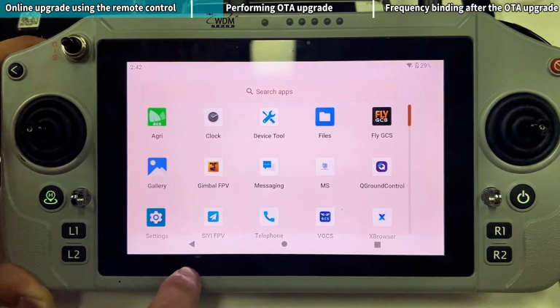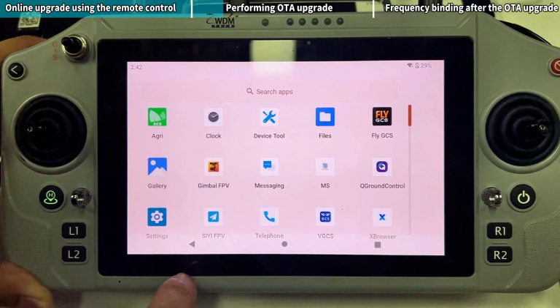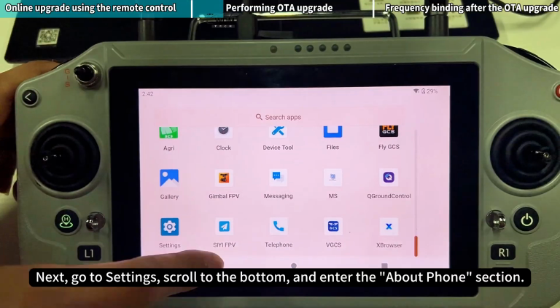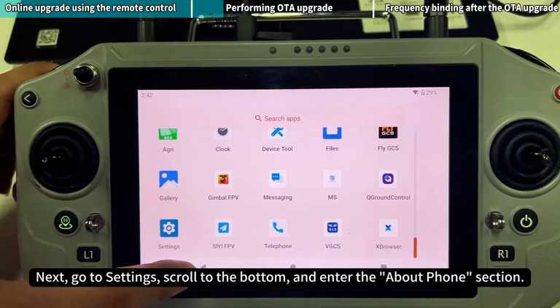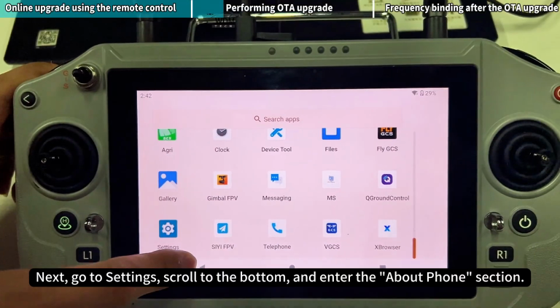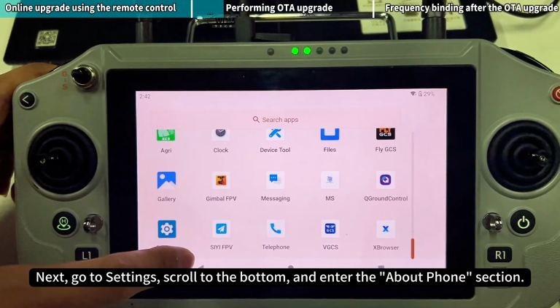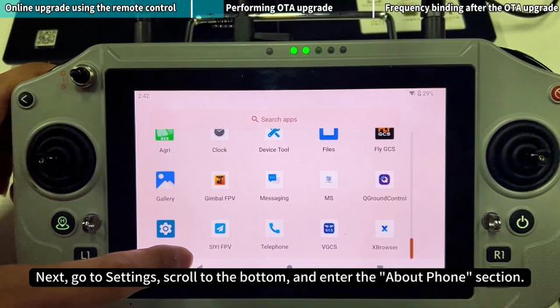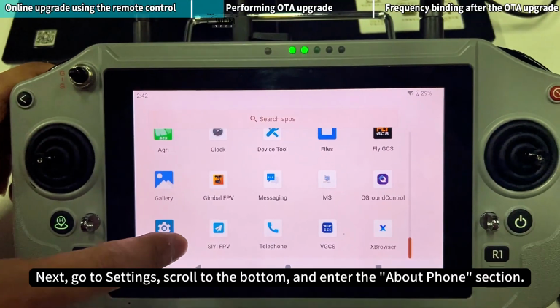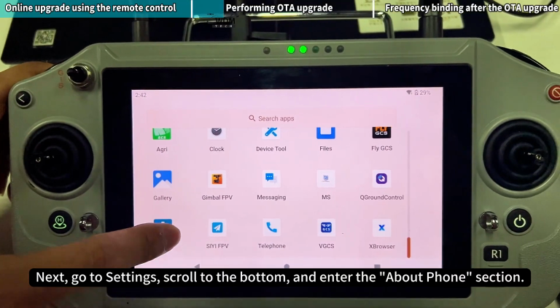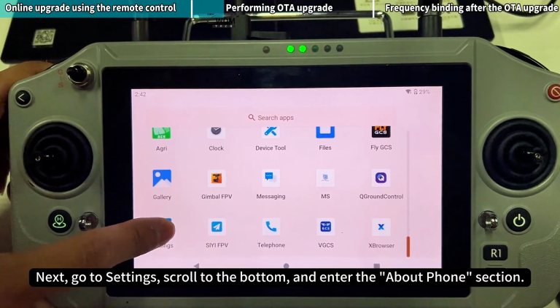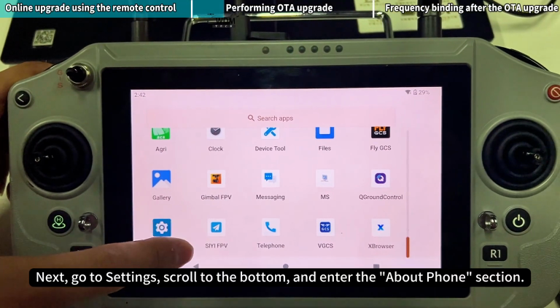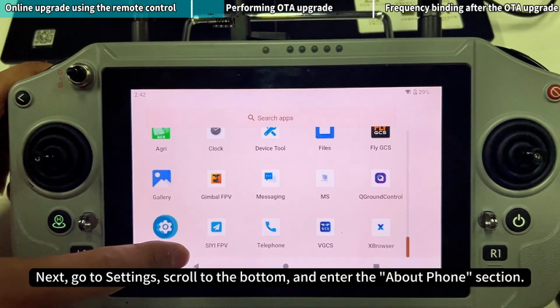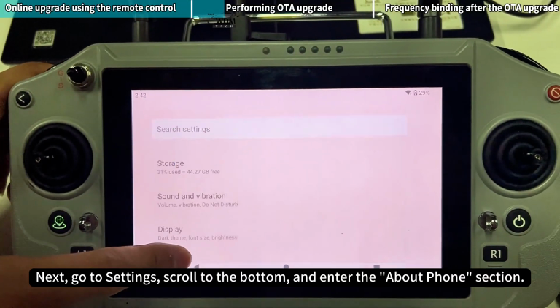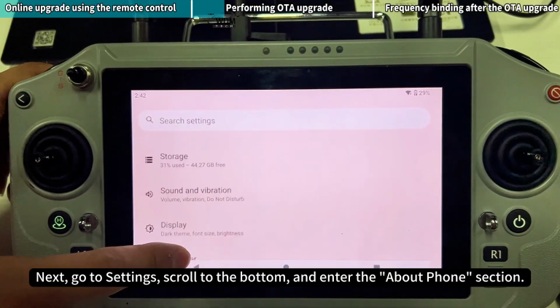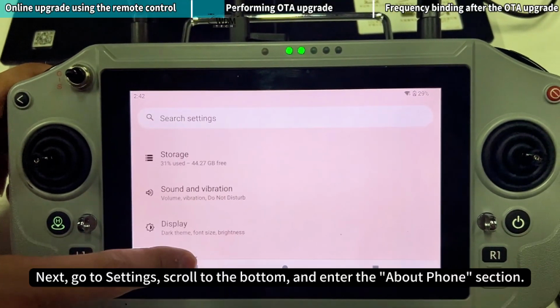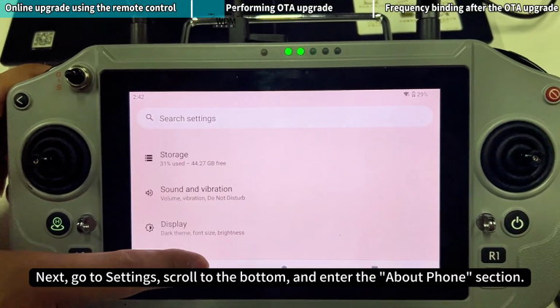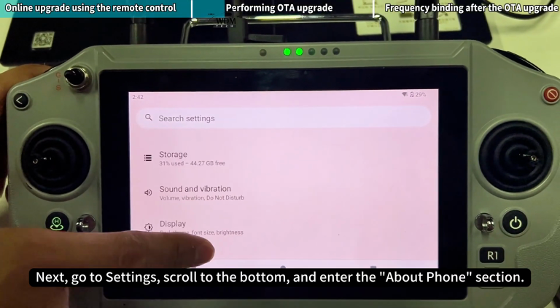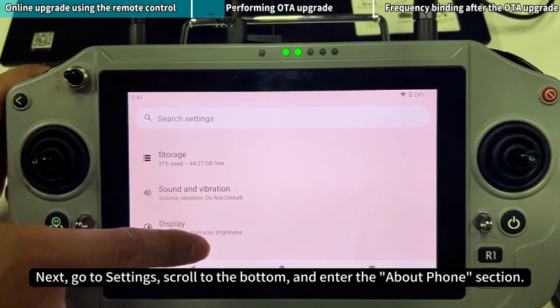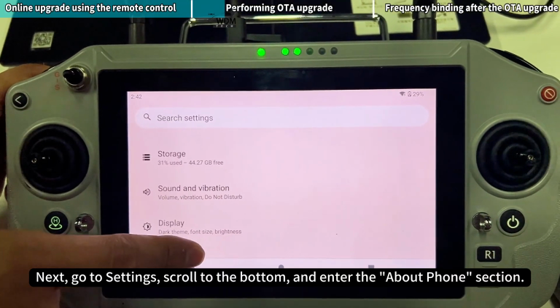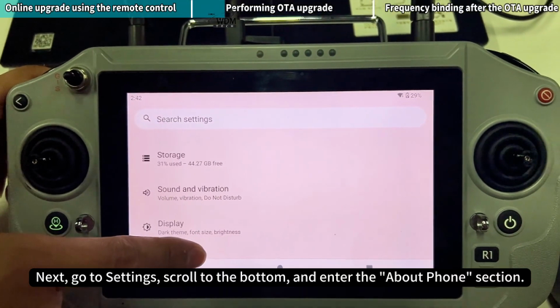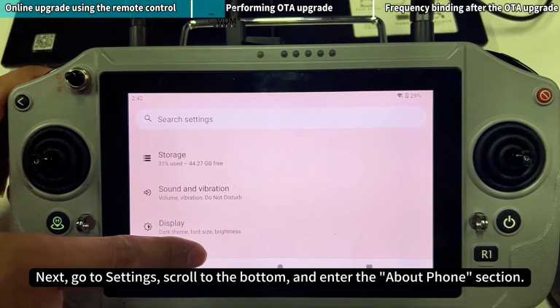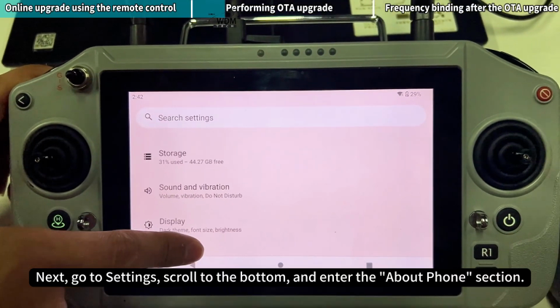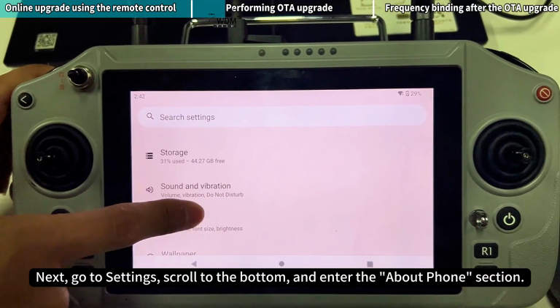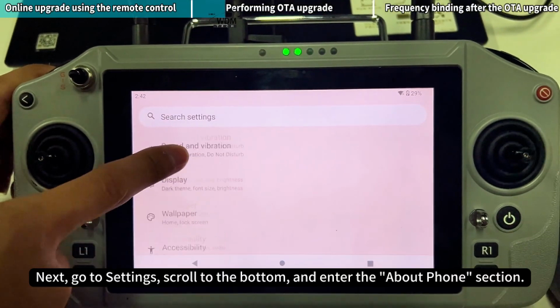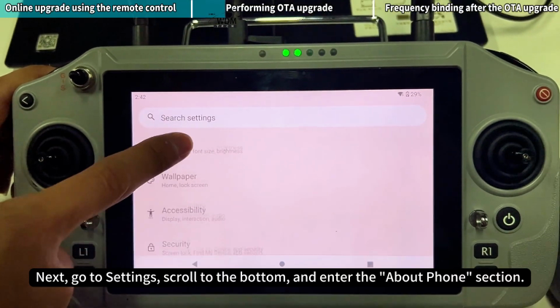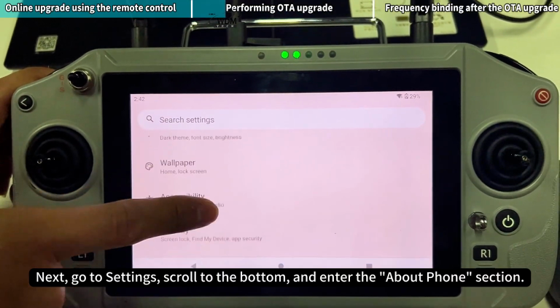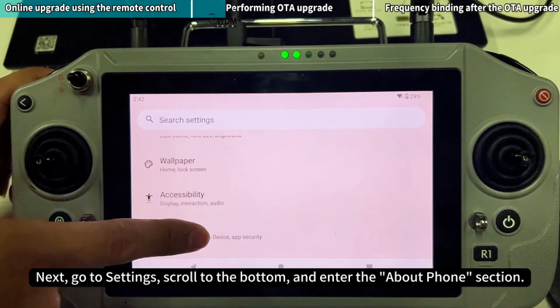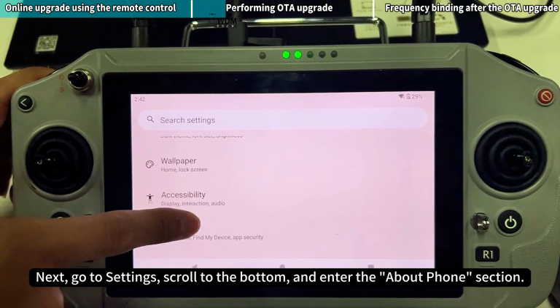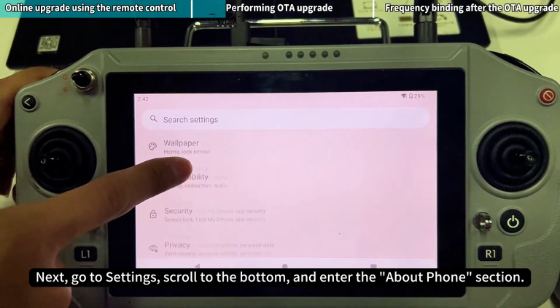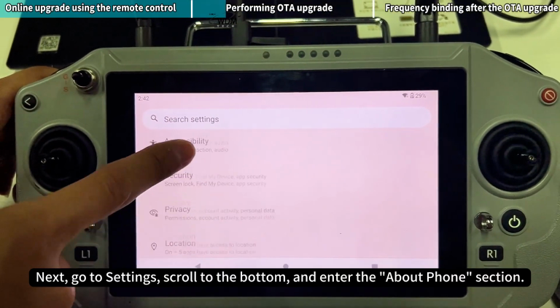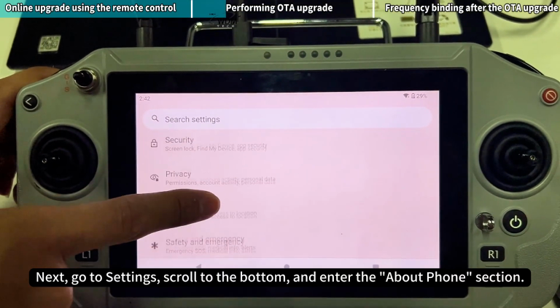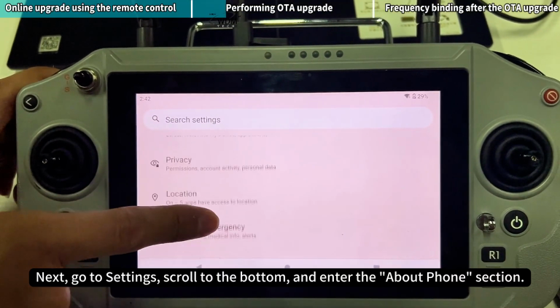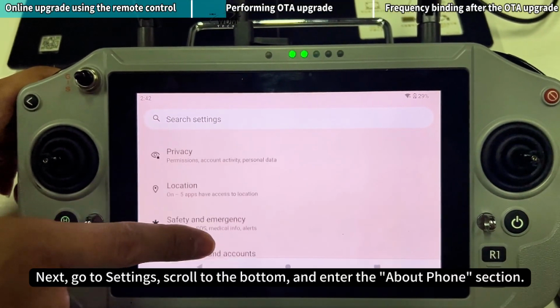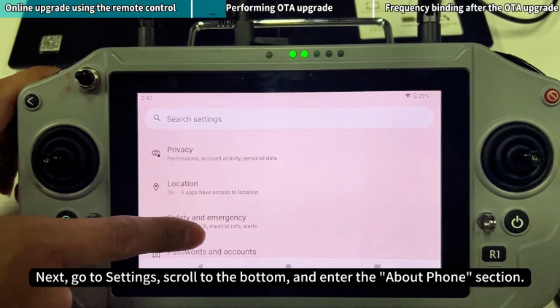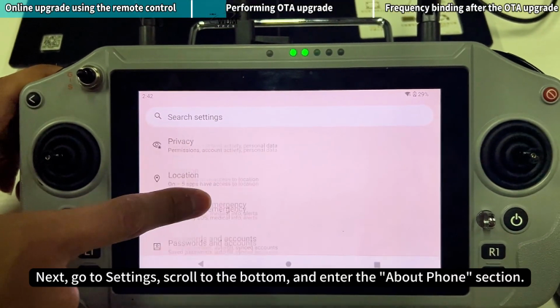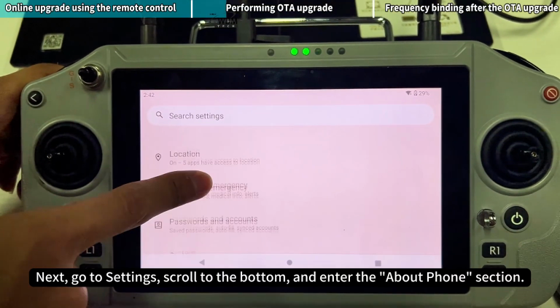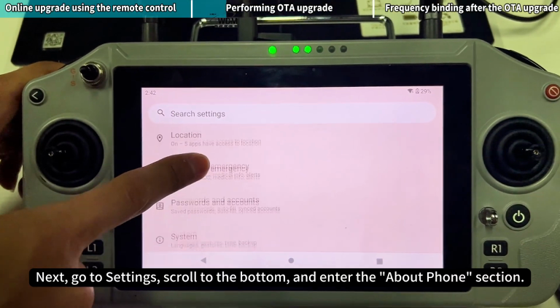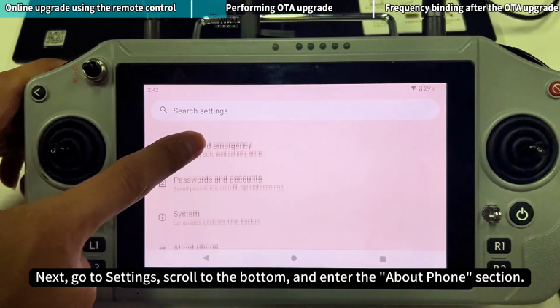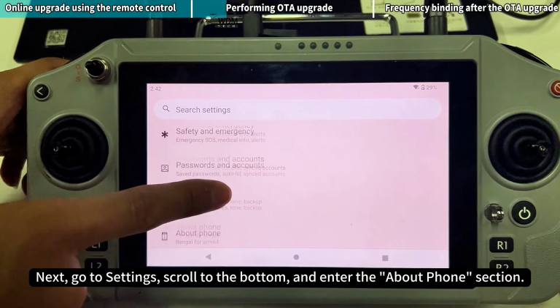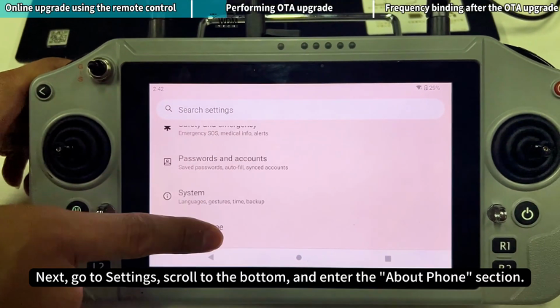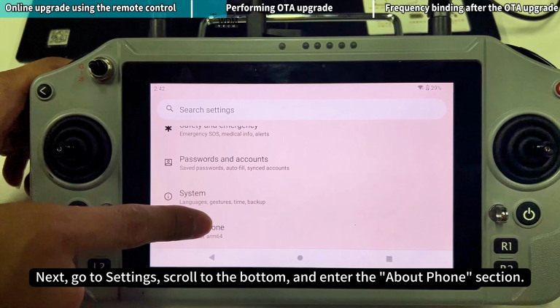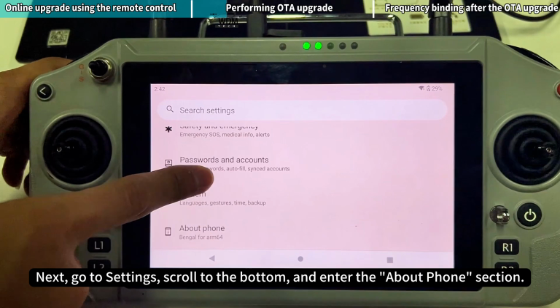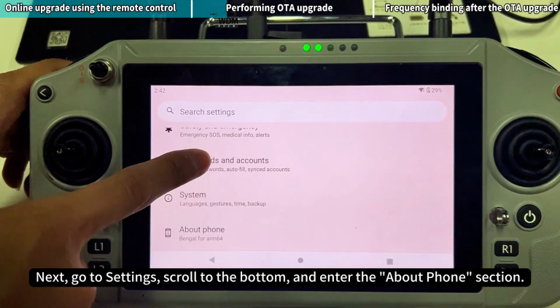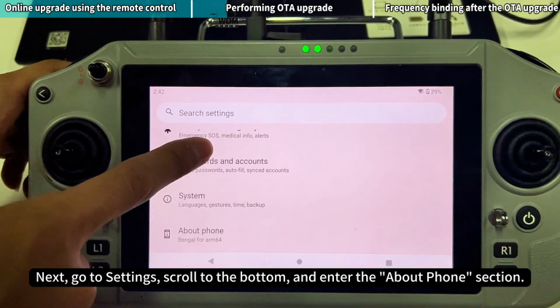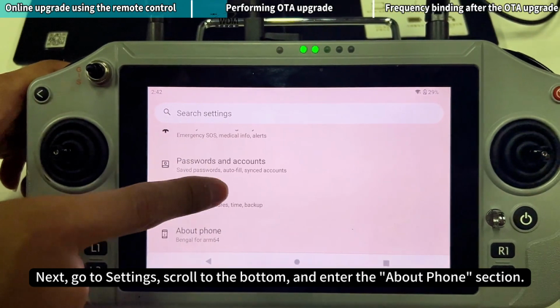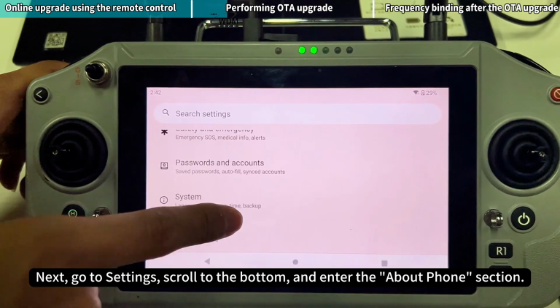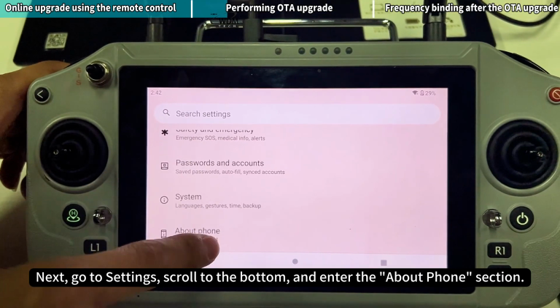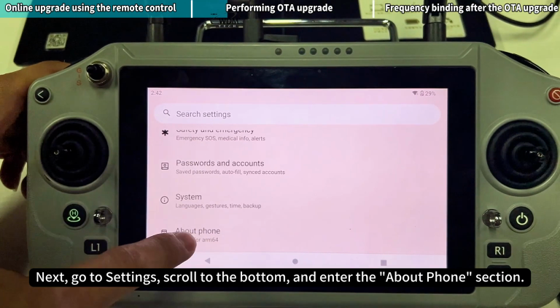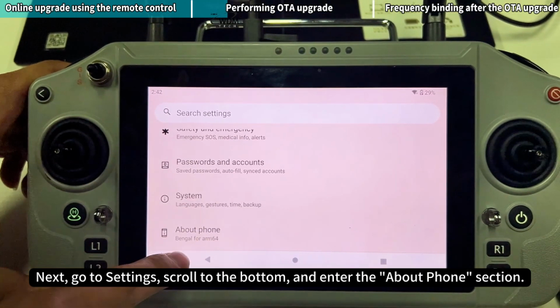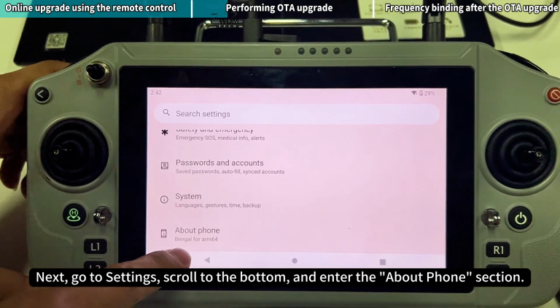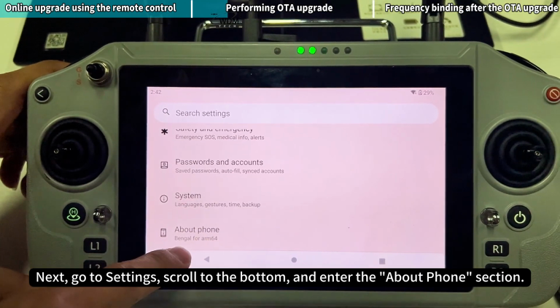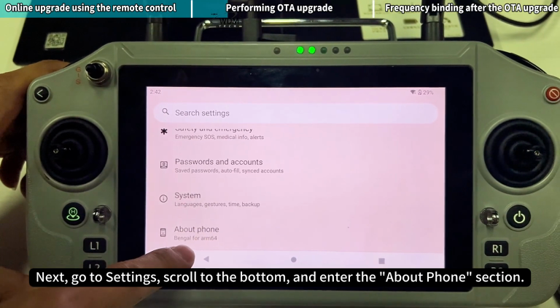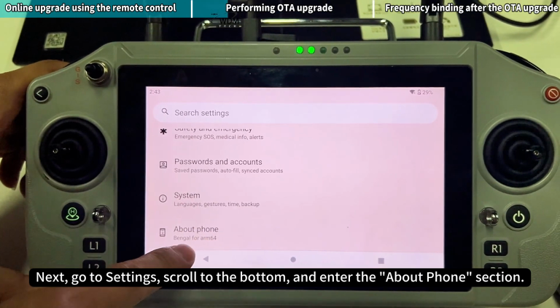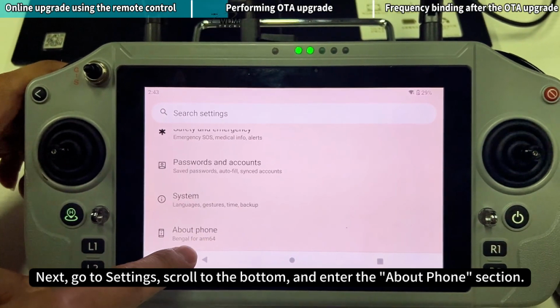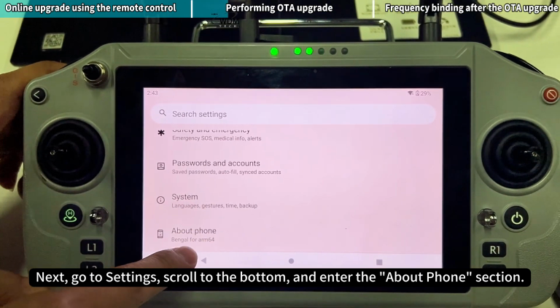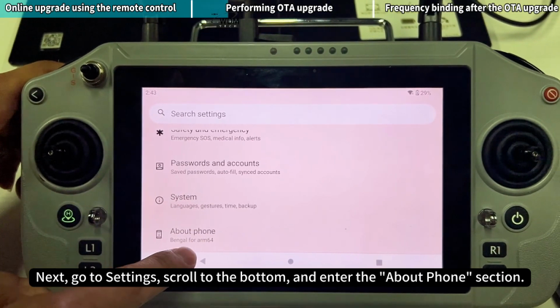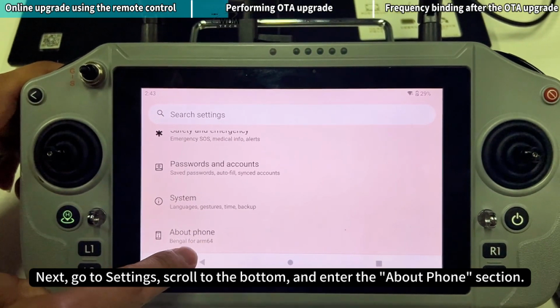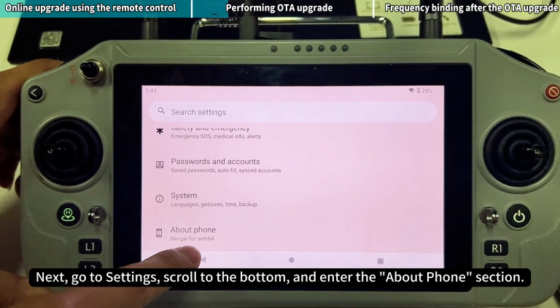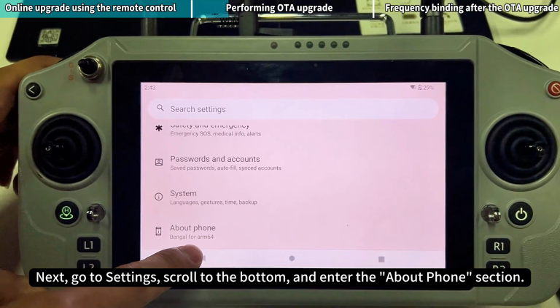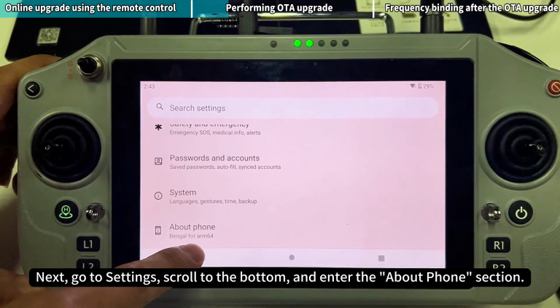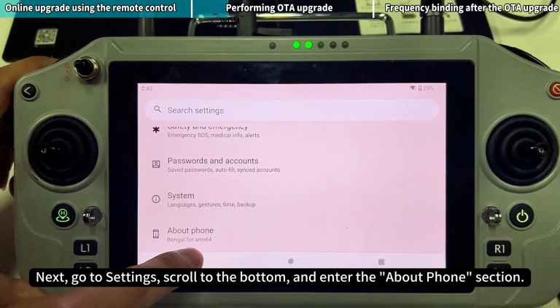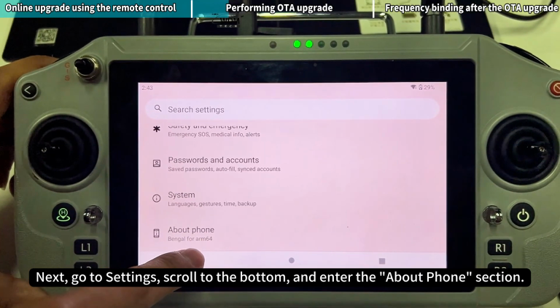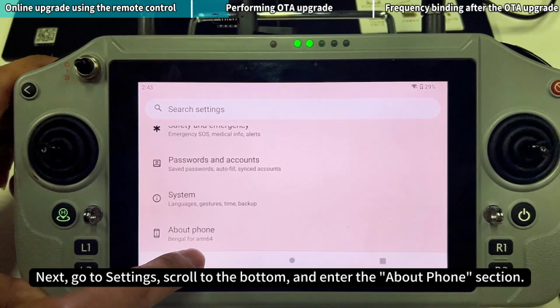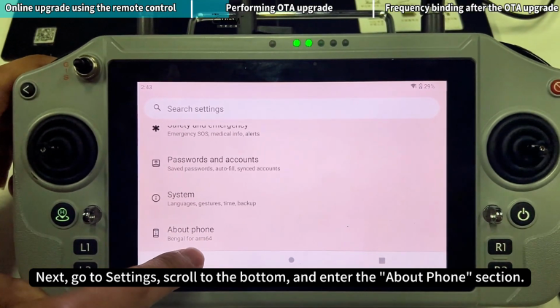Change the USB usage to File Transfer. Next, go to Settings, scroll to the bottom, and enter the About Phone section.